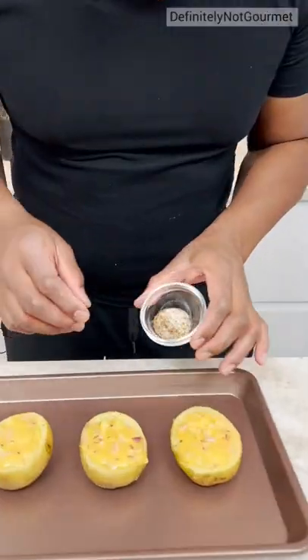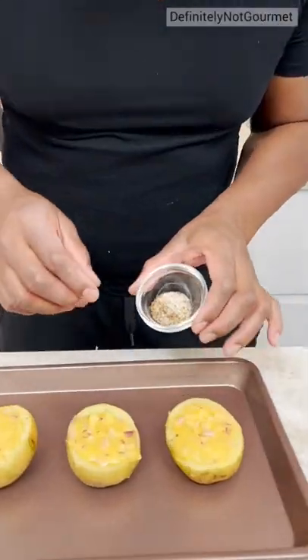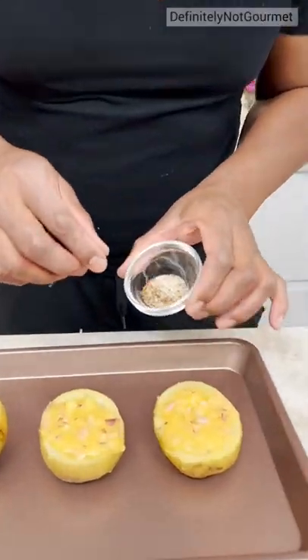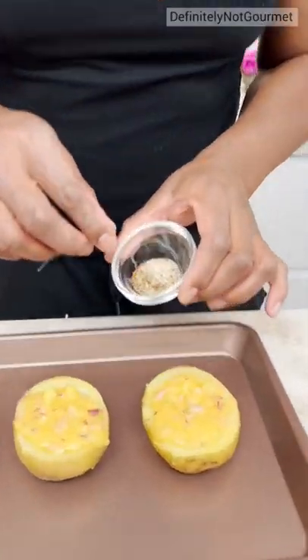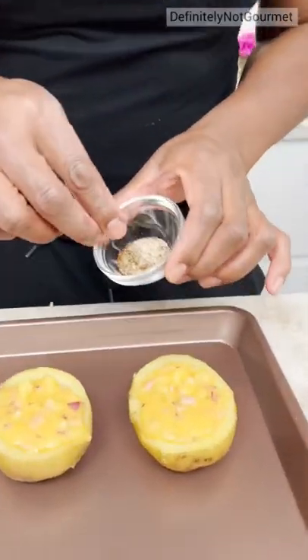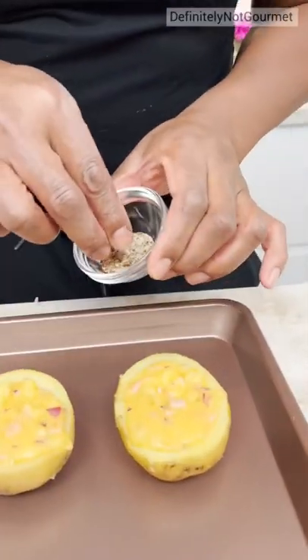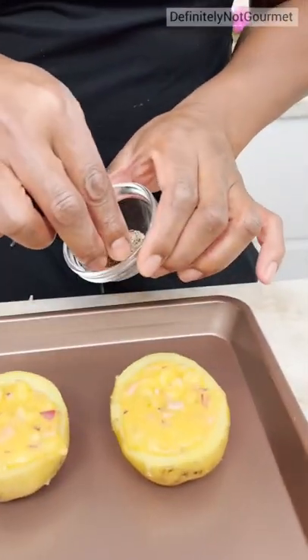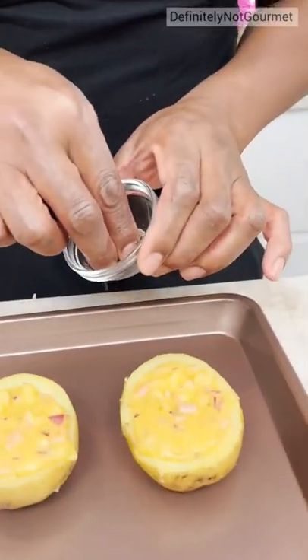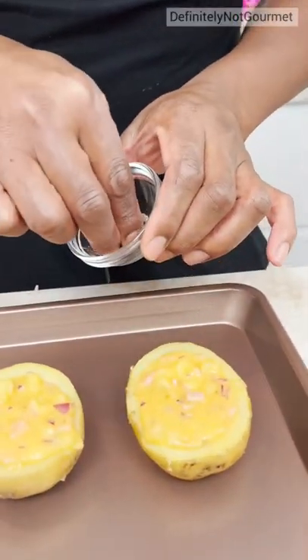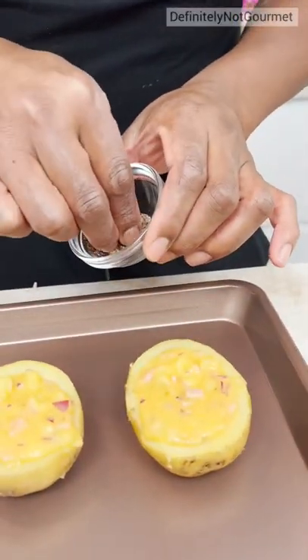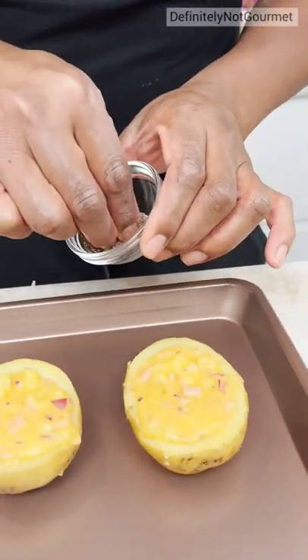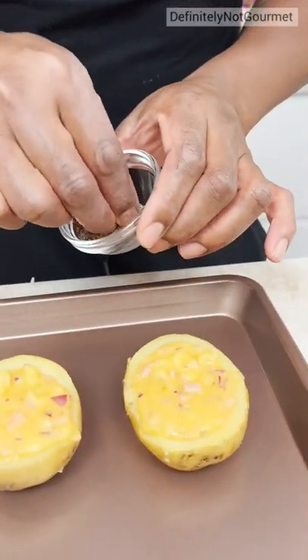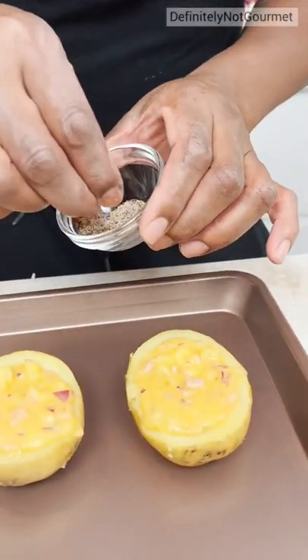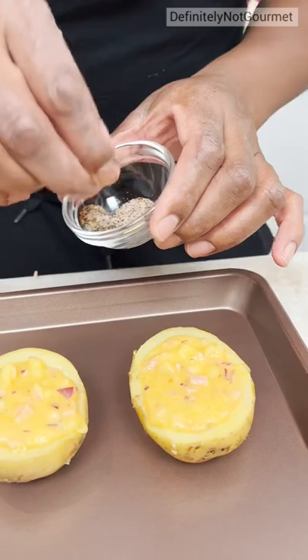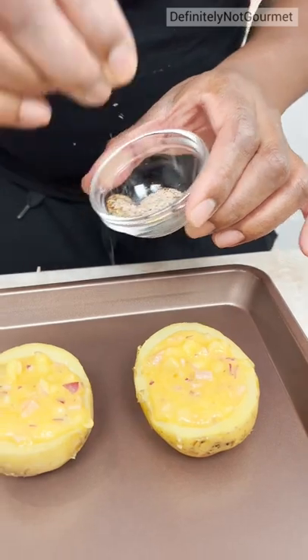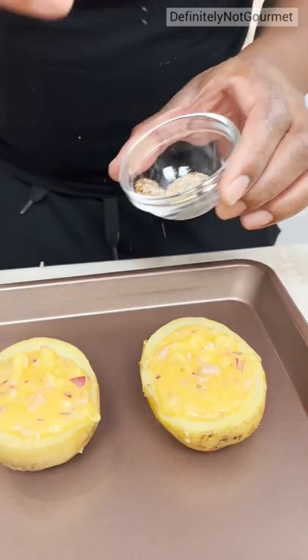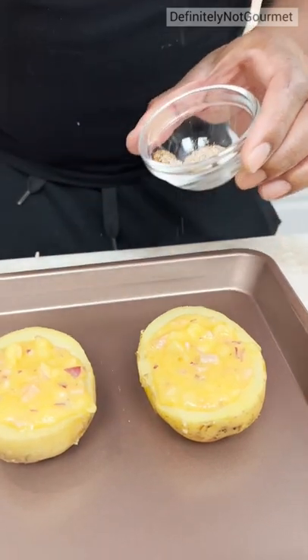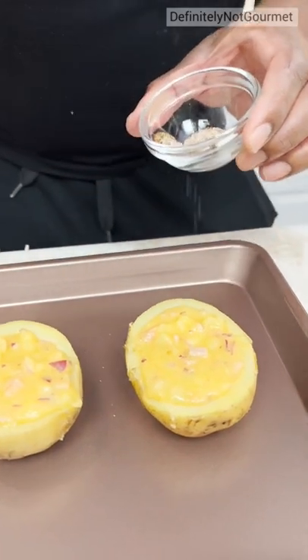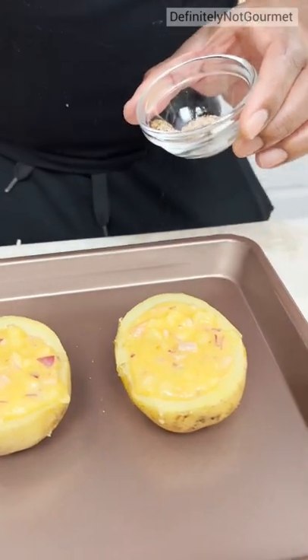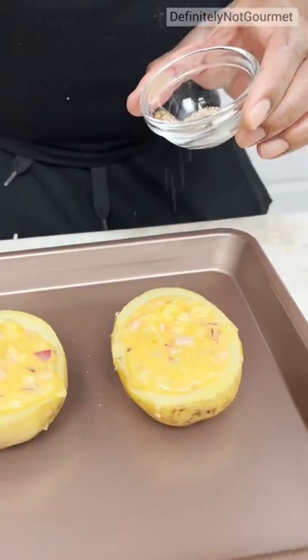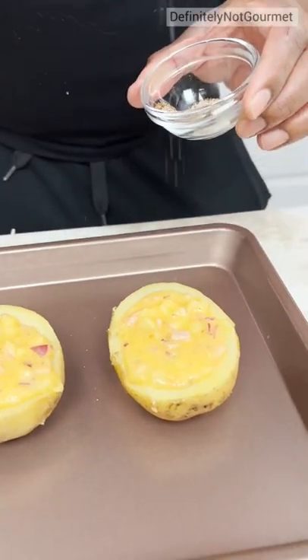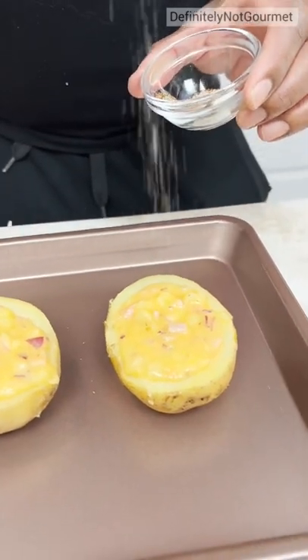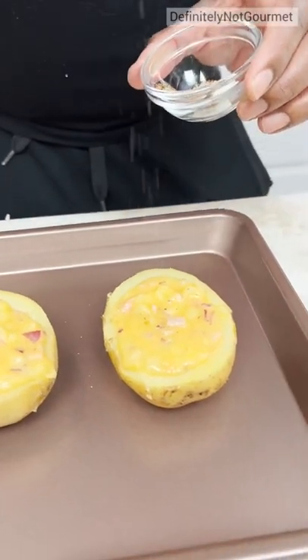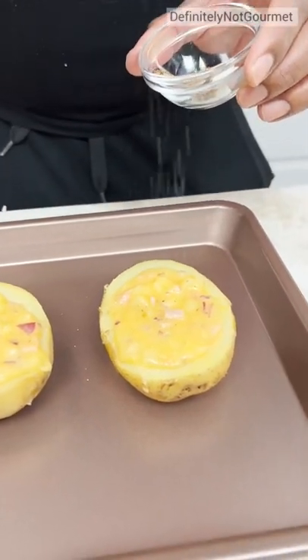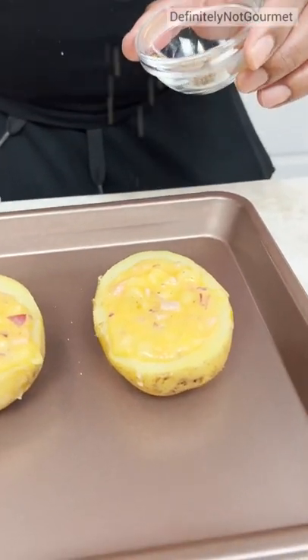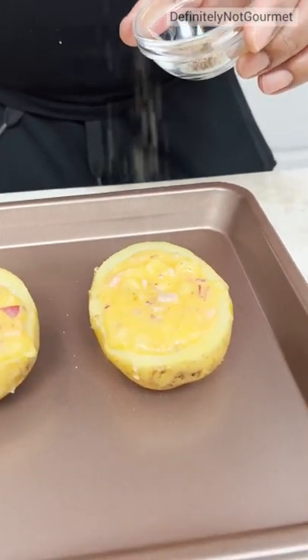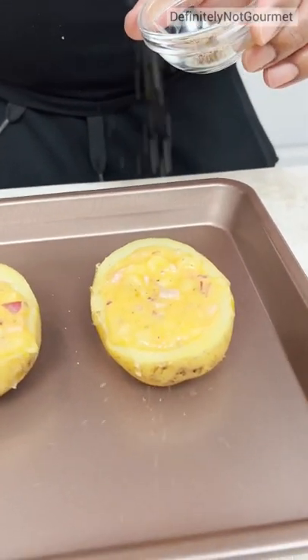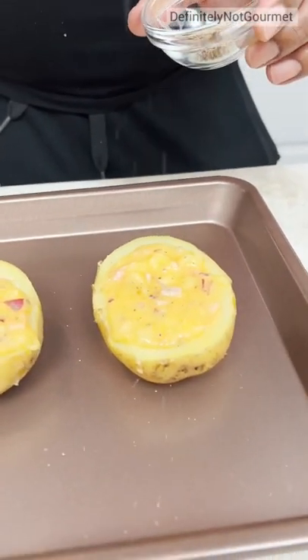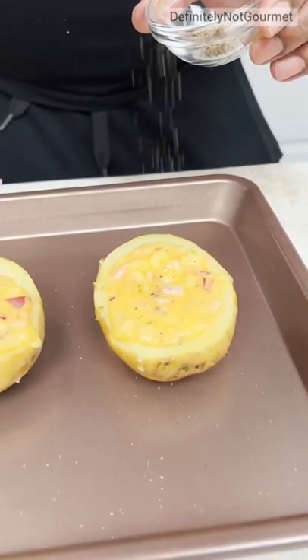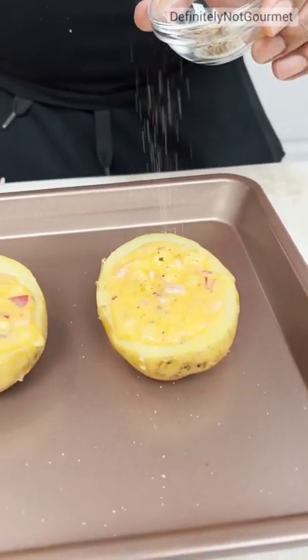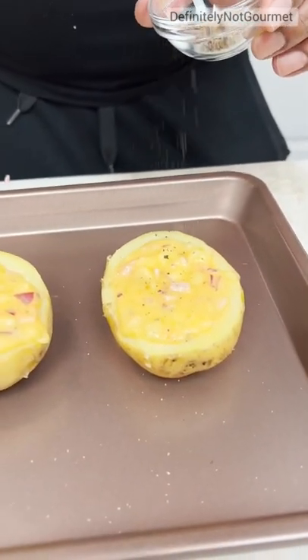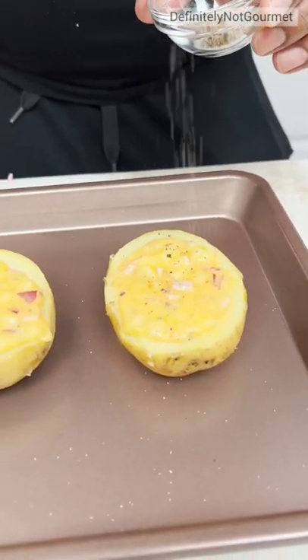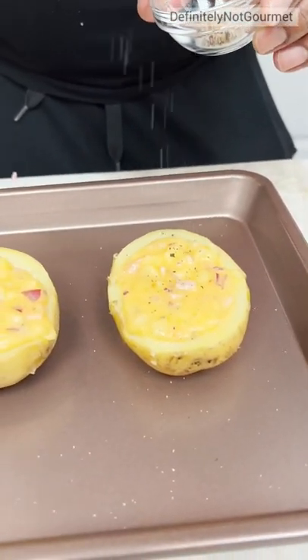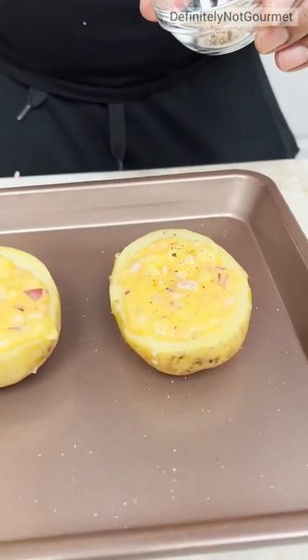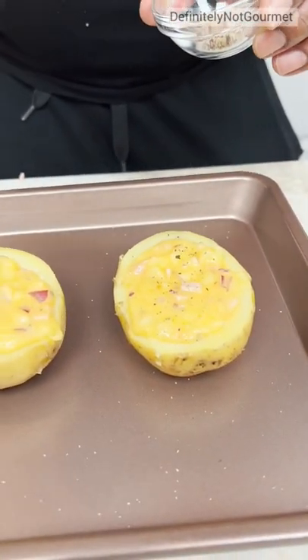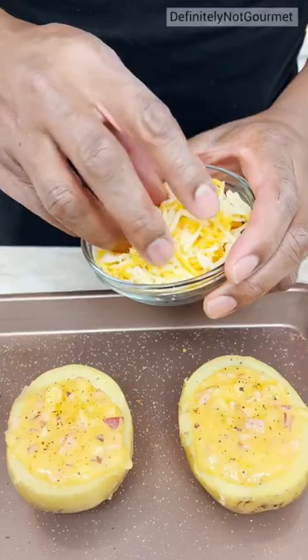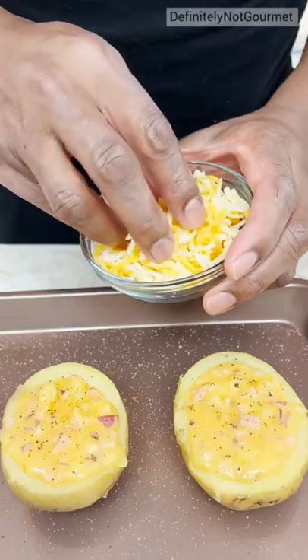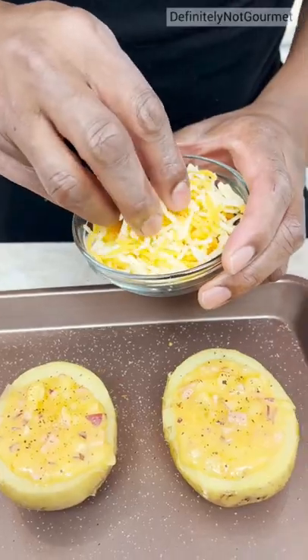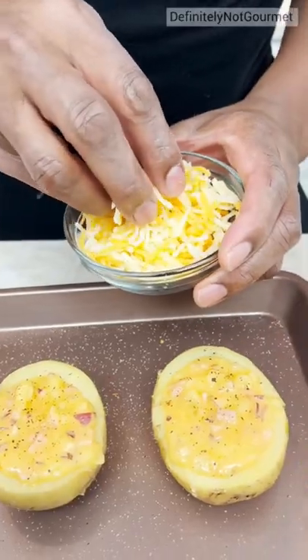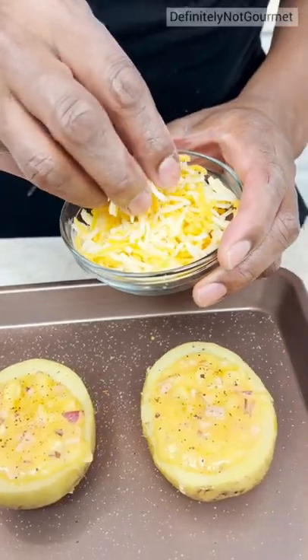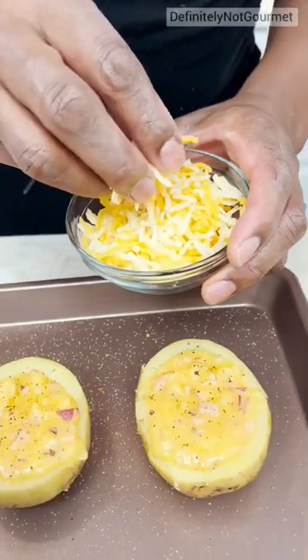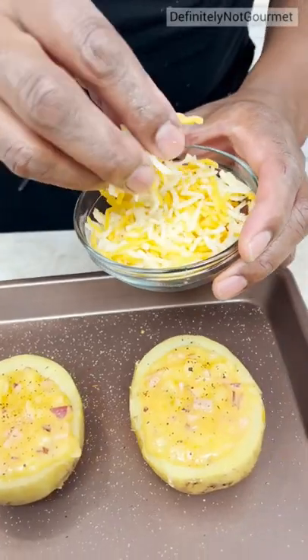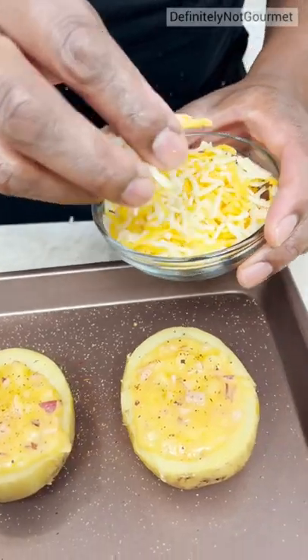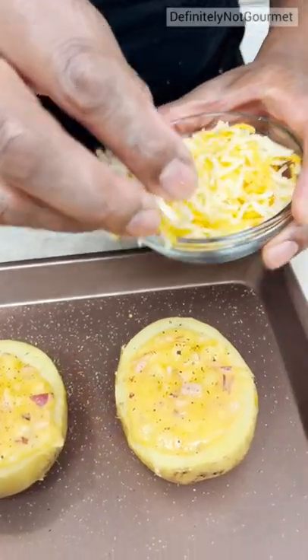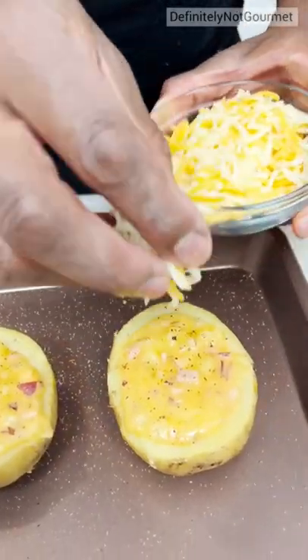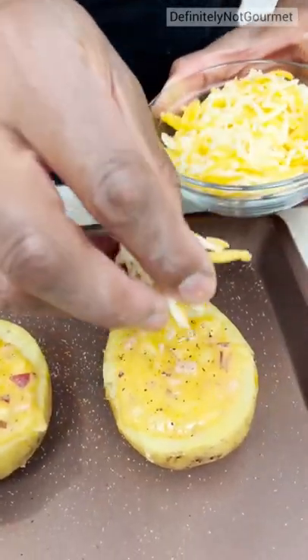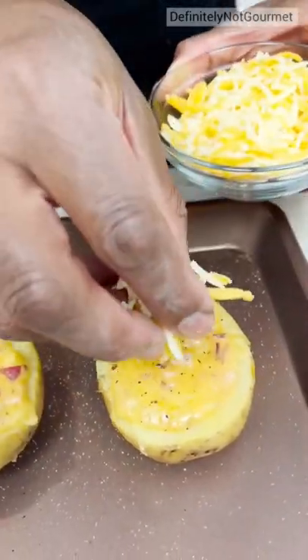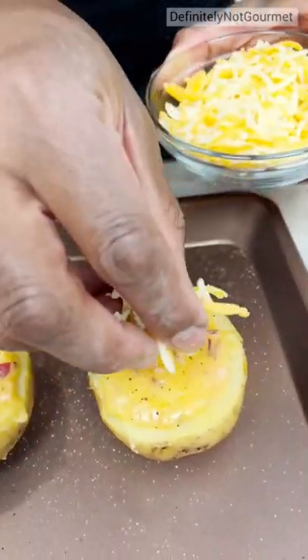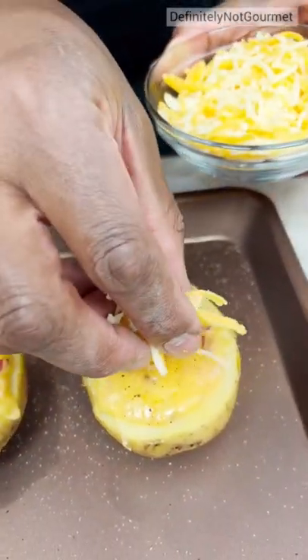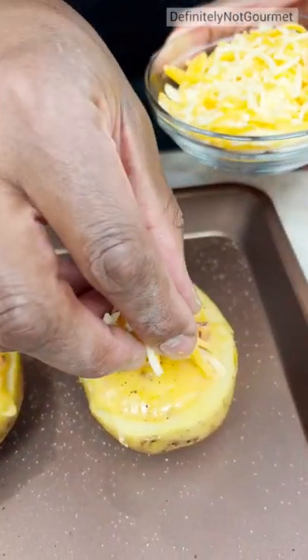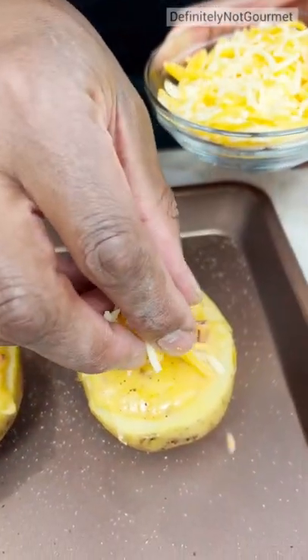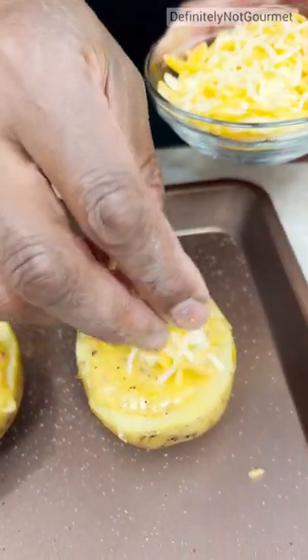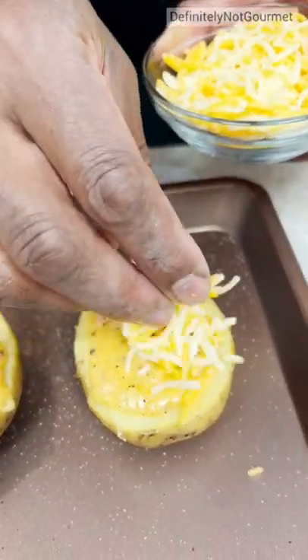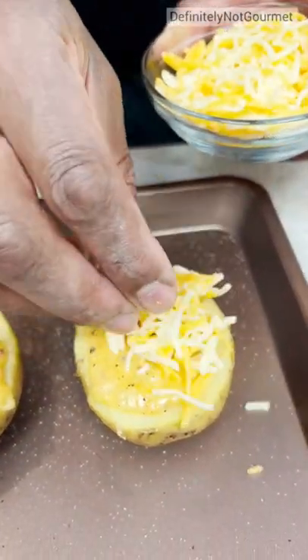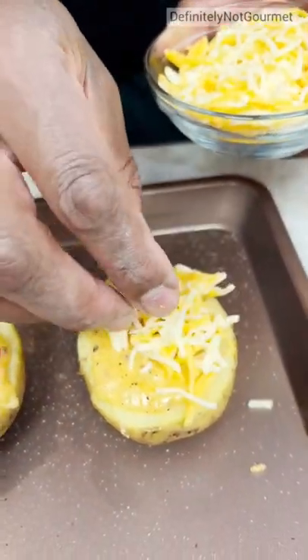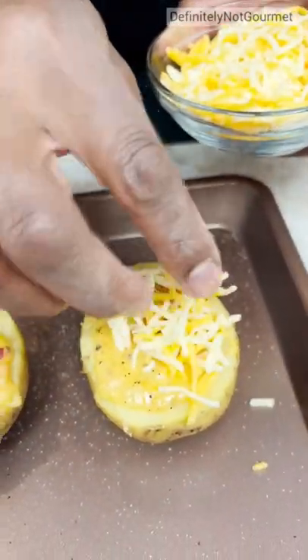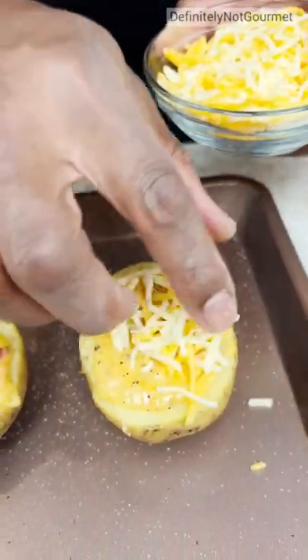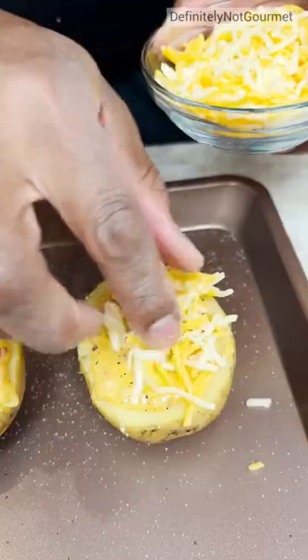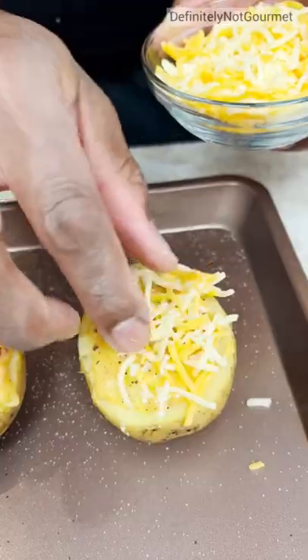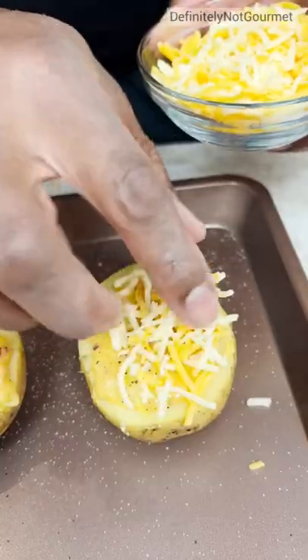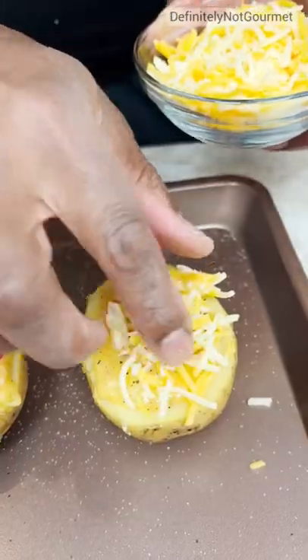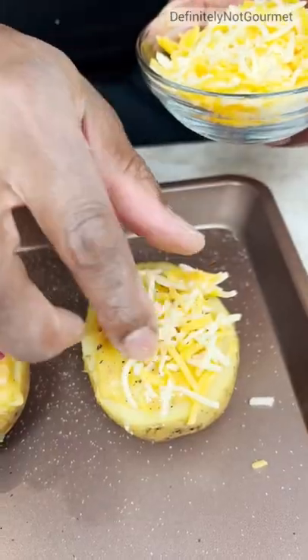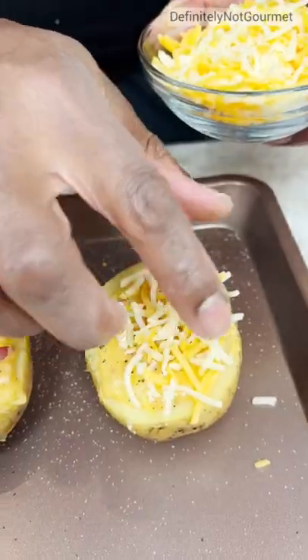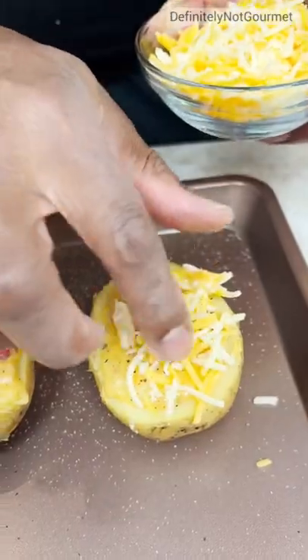So now you get a little seasoning, guys, and you just do a little sprinkle, like so. We come in with our cheese — put on a little light cheese.